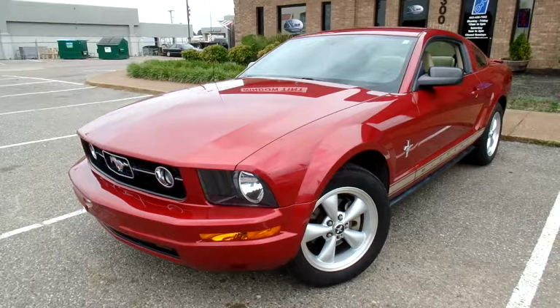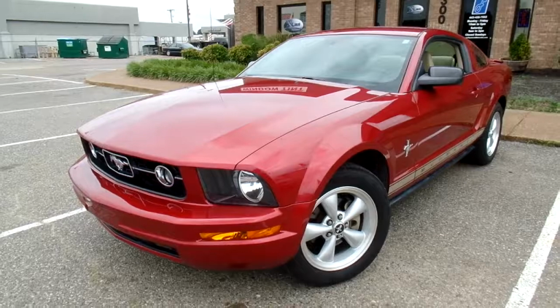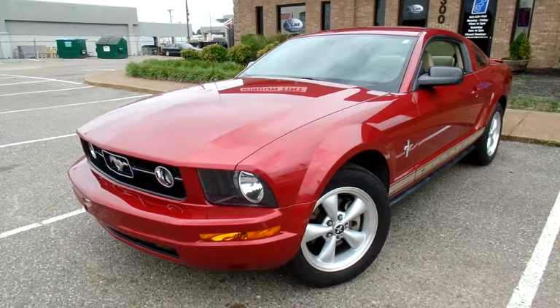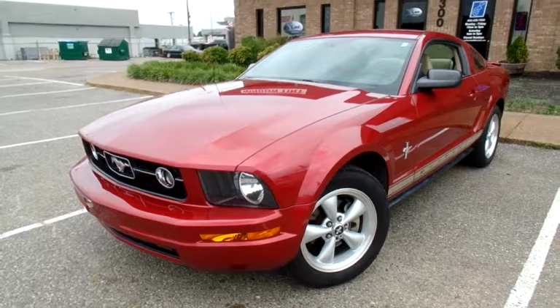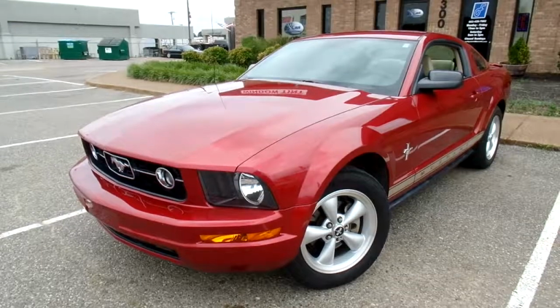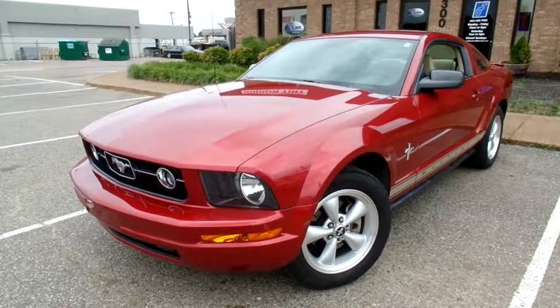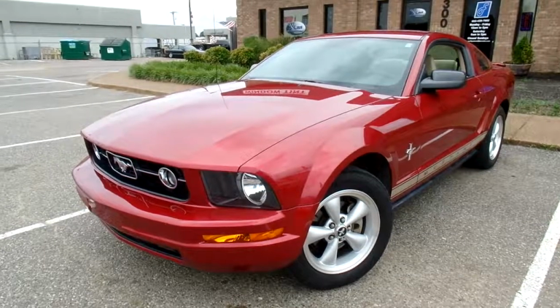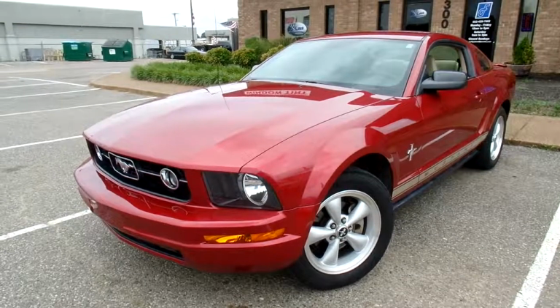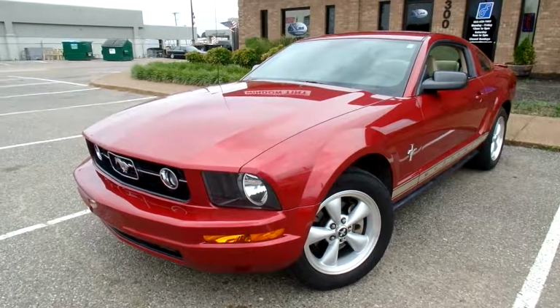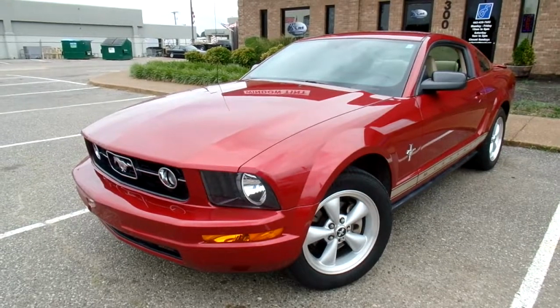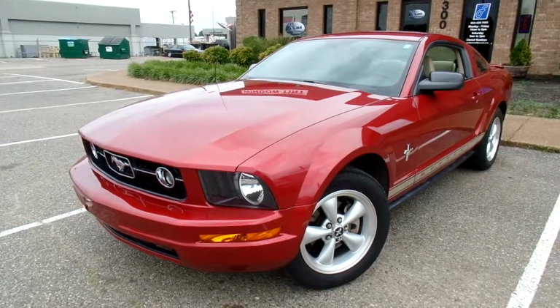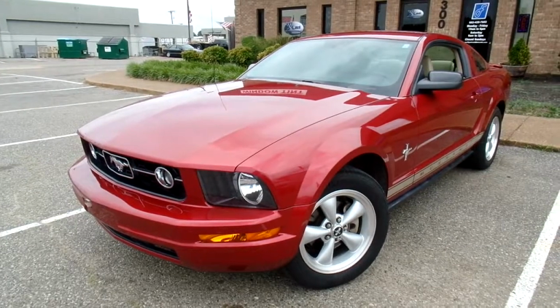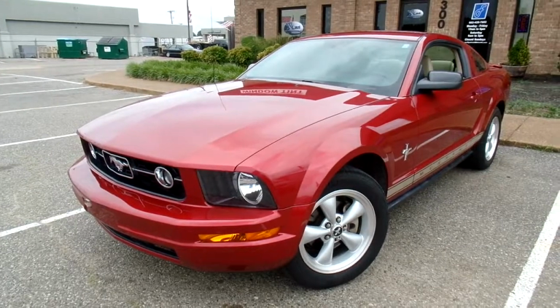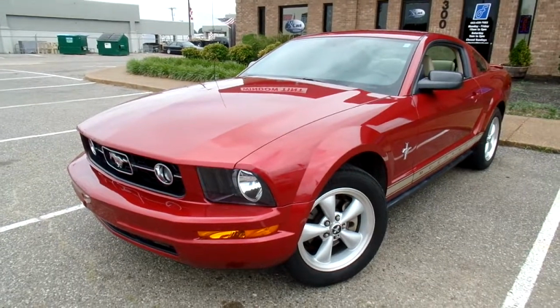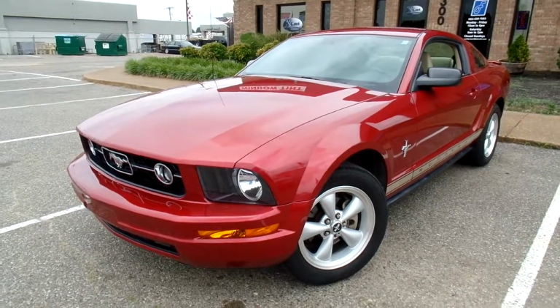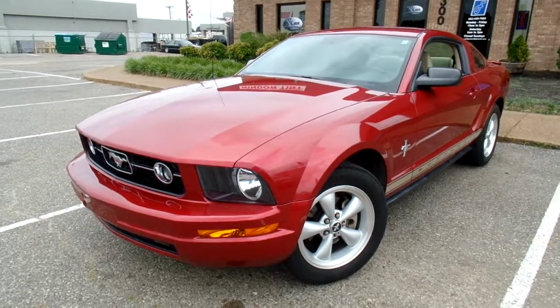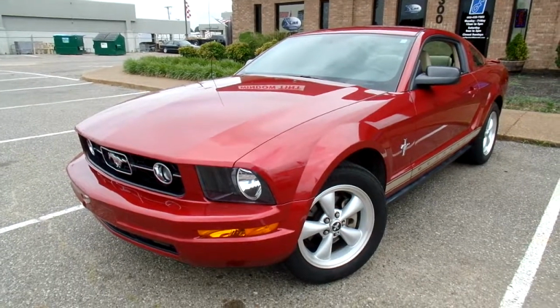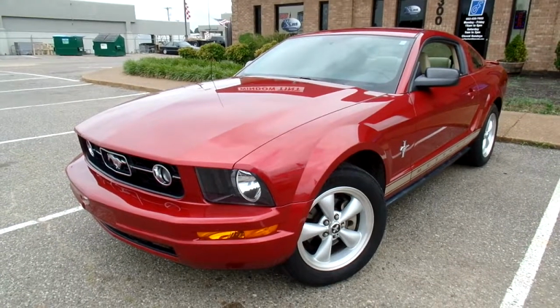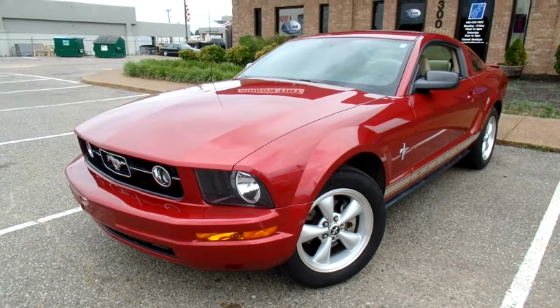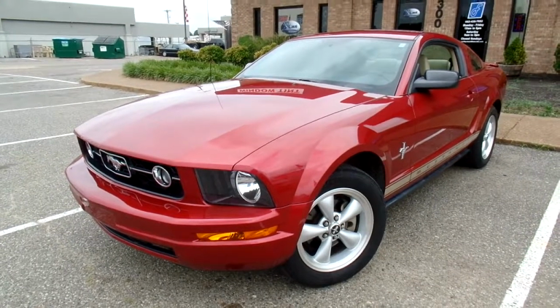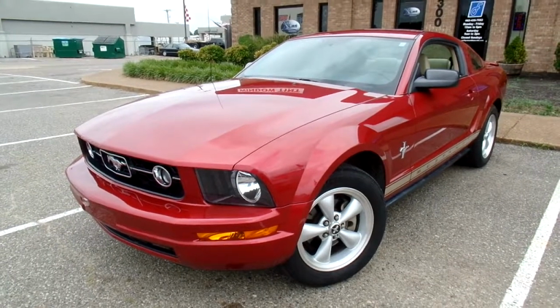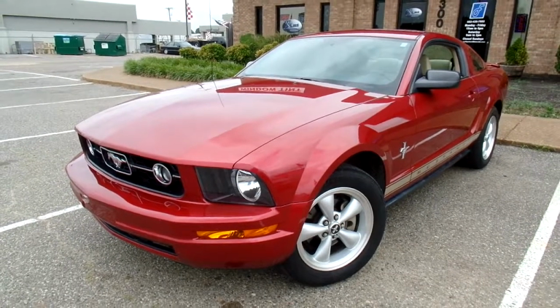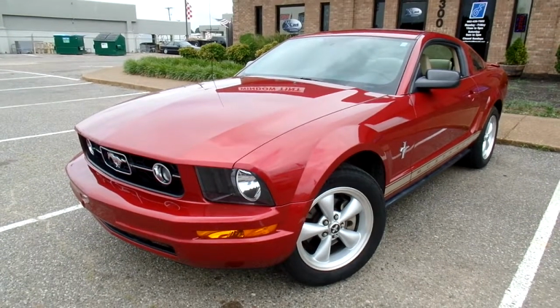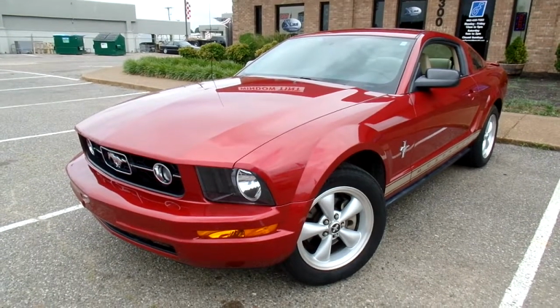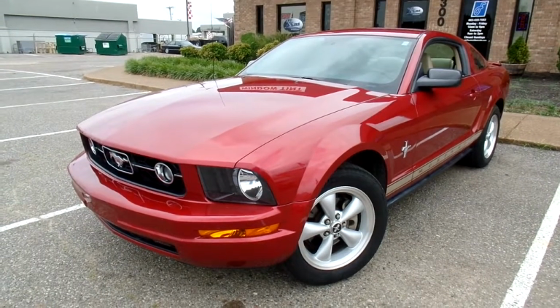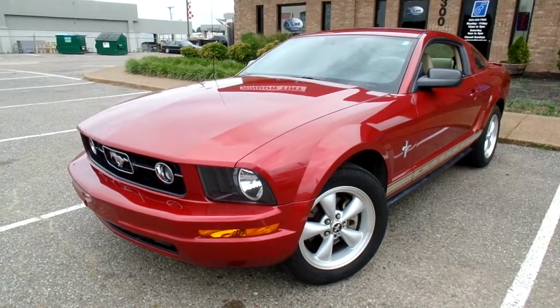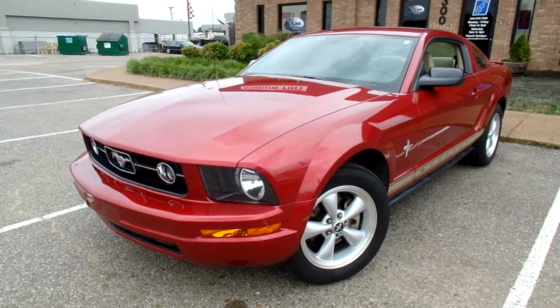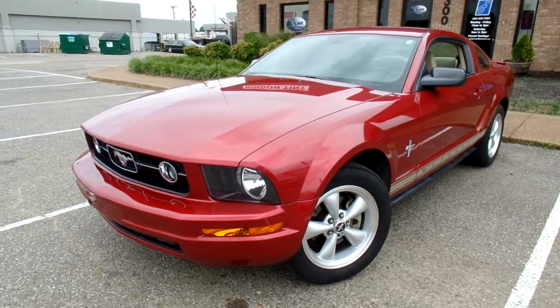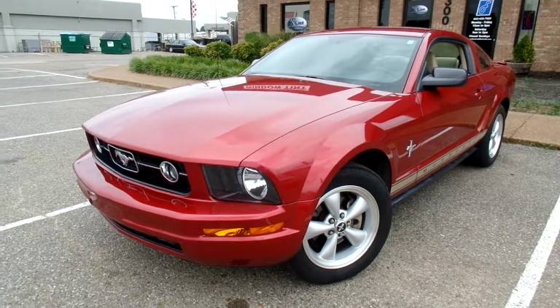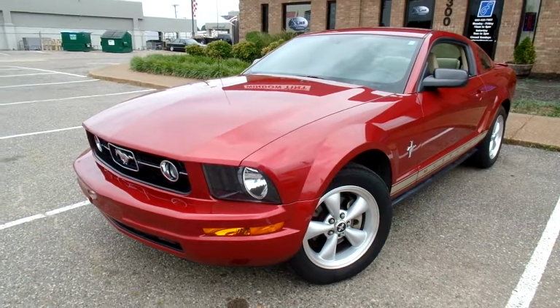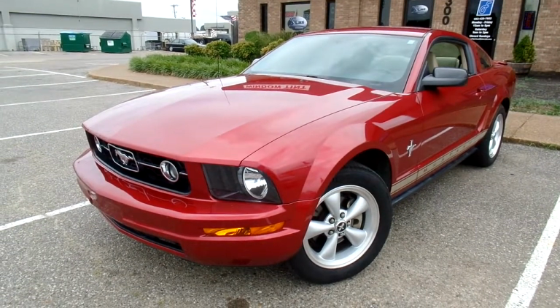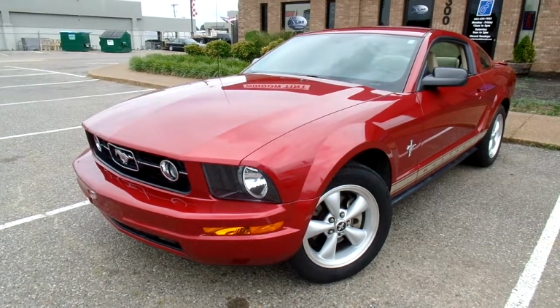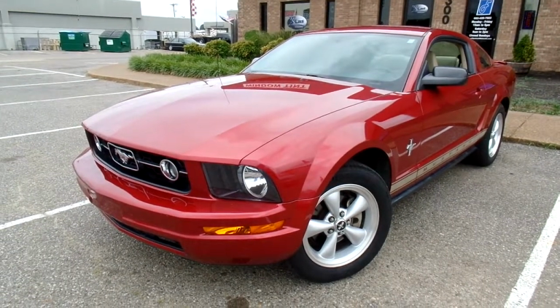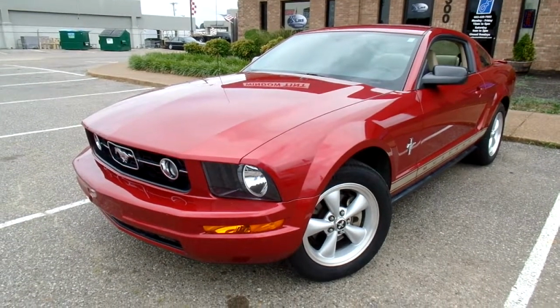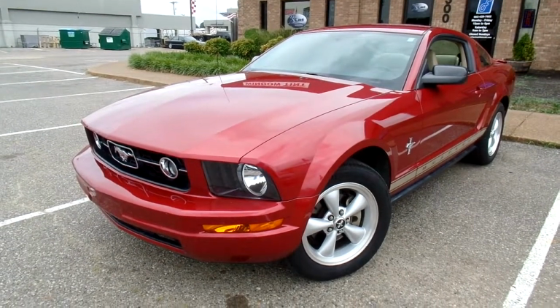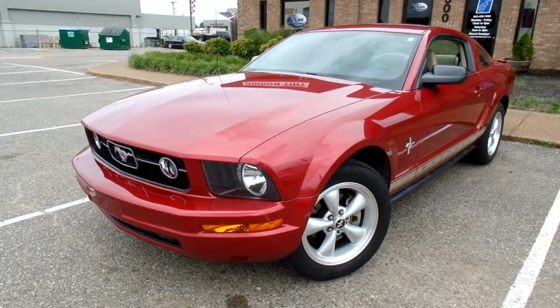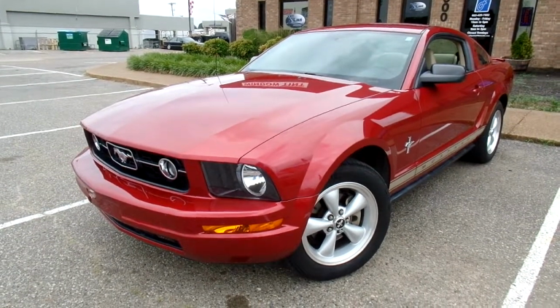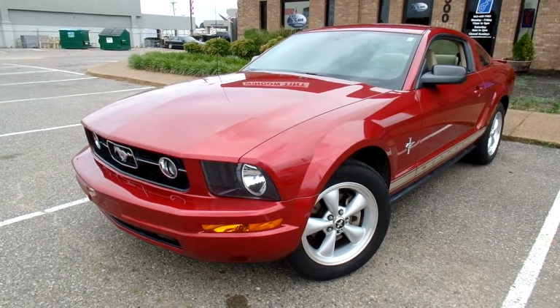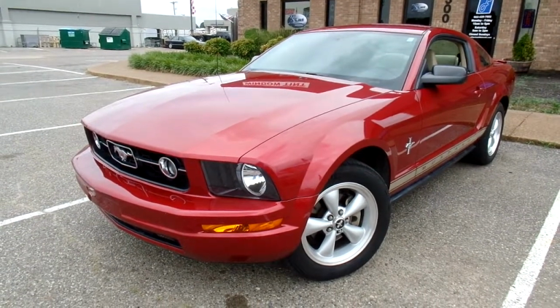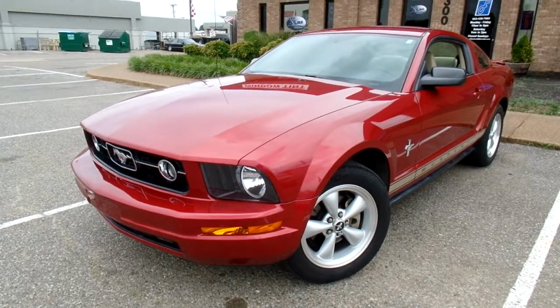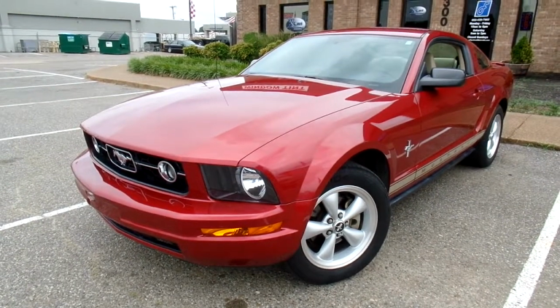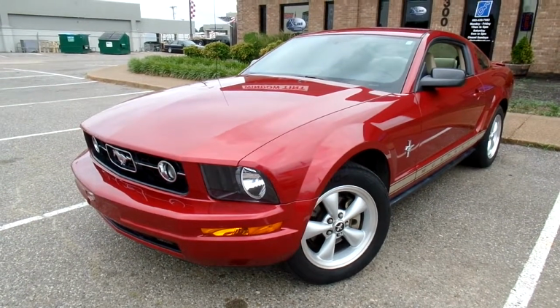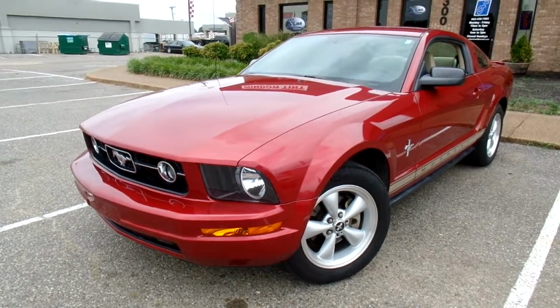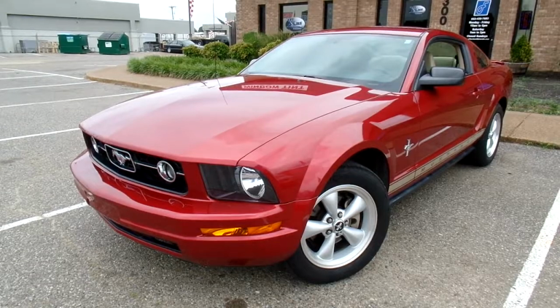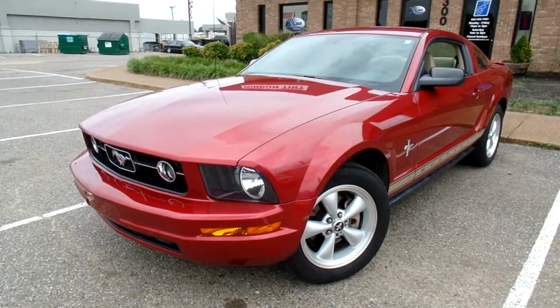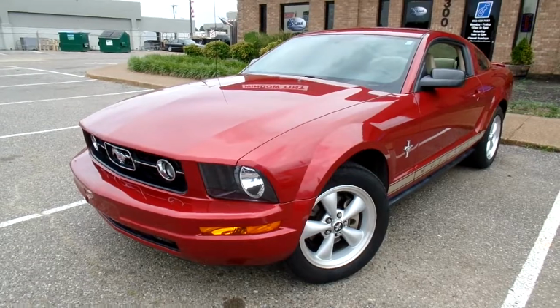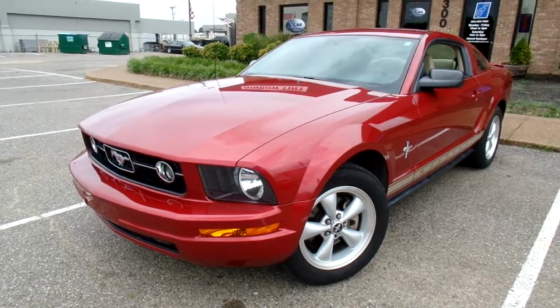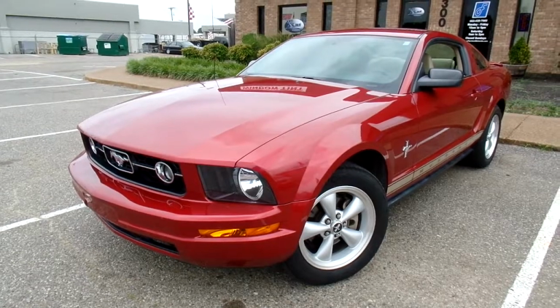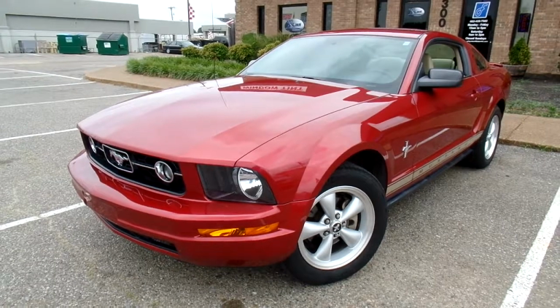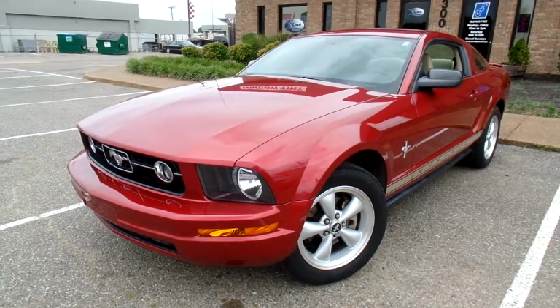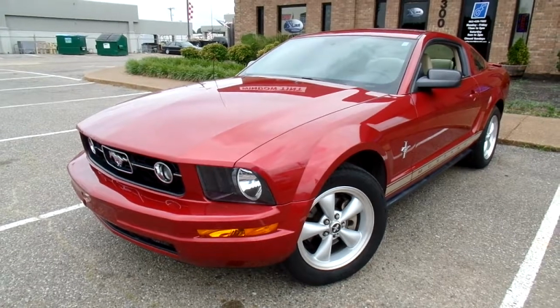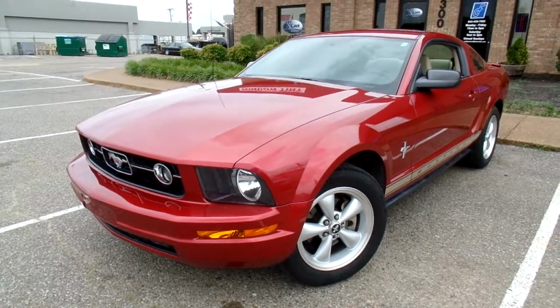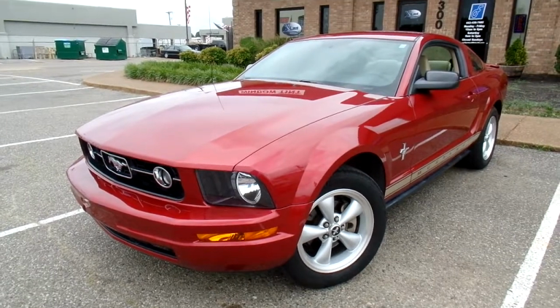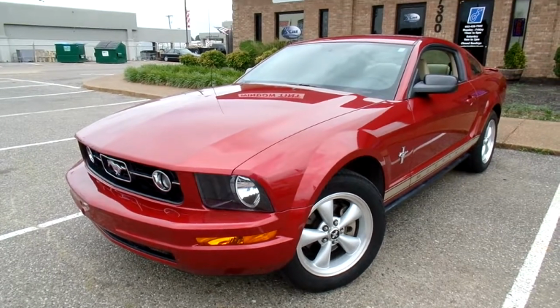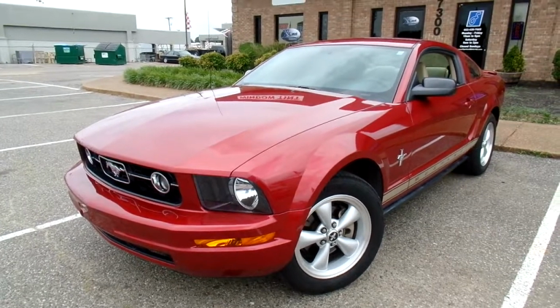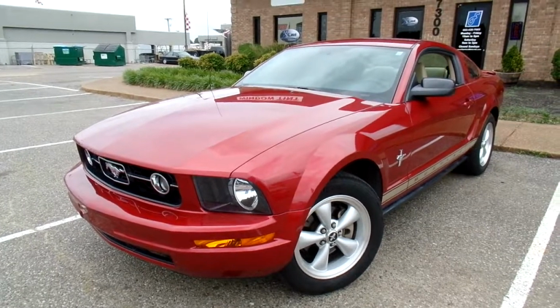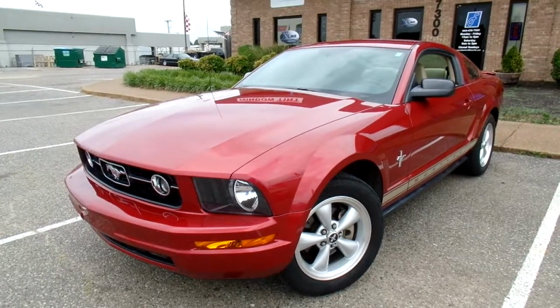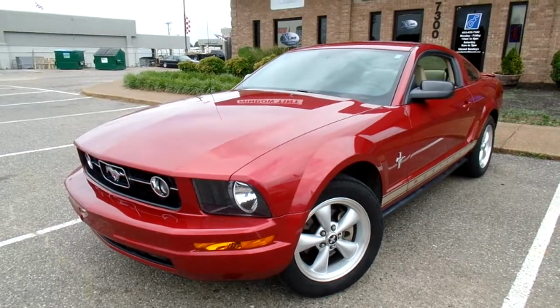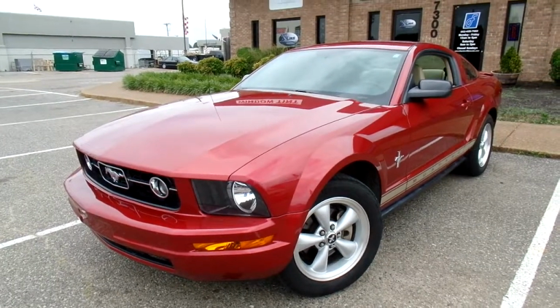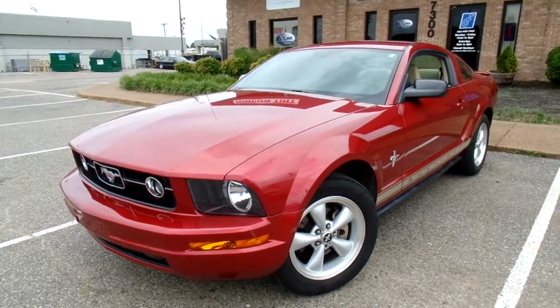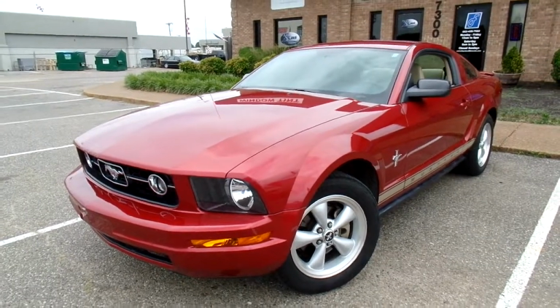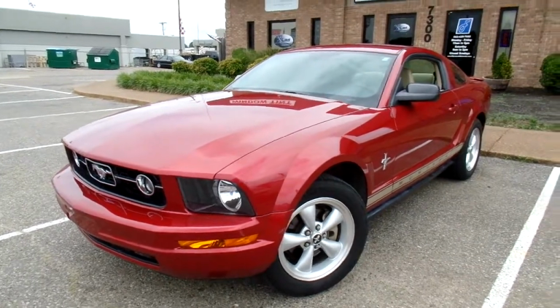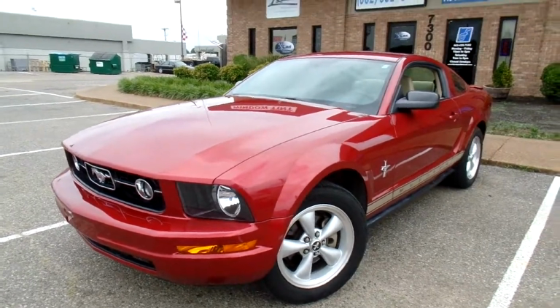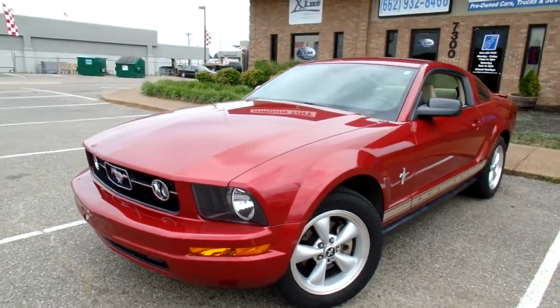Hello everyone, thanks for watching. This is Jillian with Flywheel Motors and today I want to quickly introduce you to this 2007 Ford Mustang.